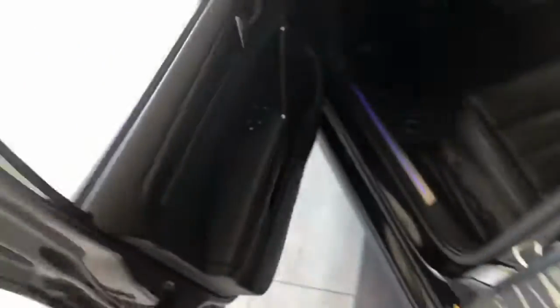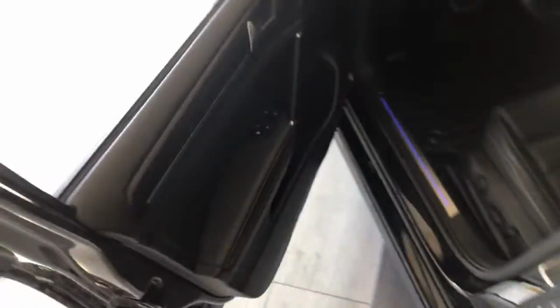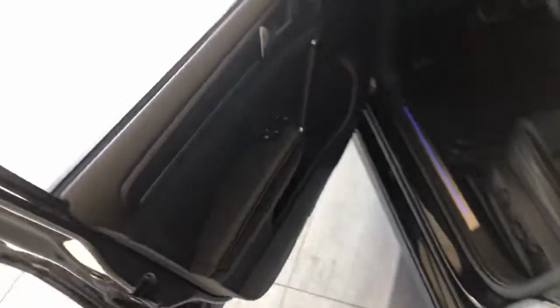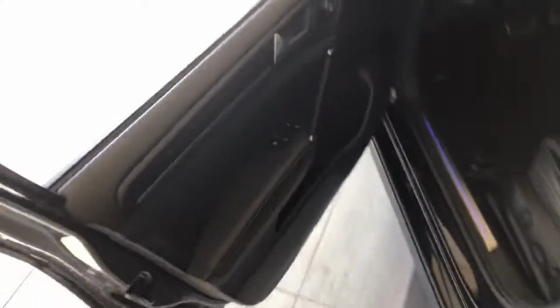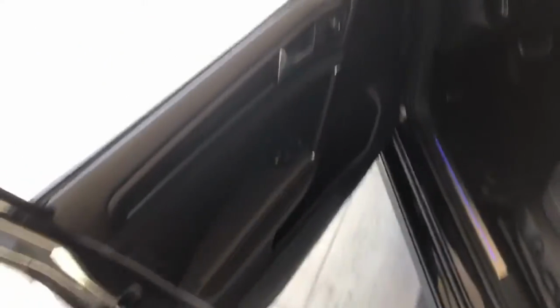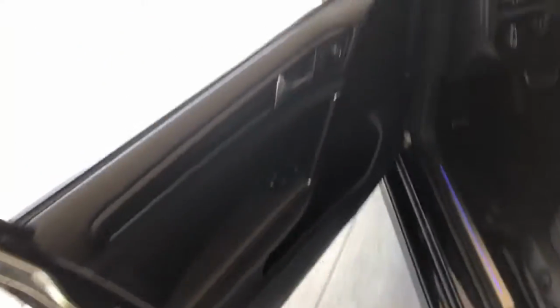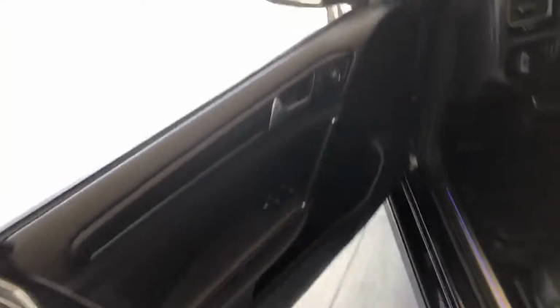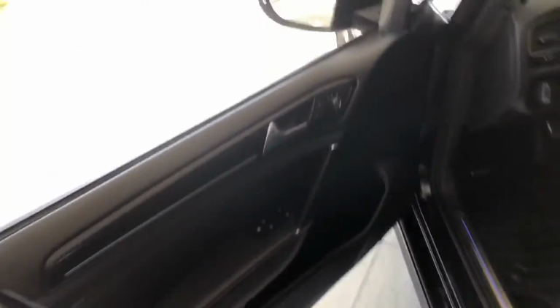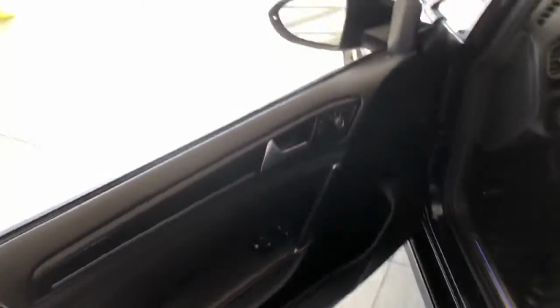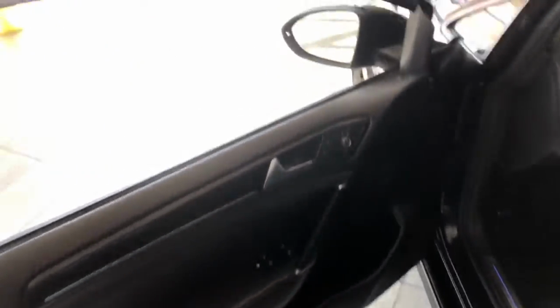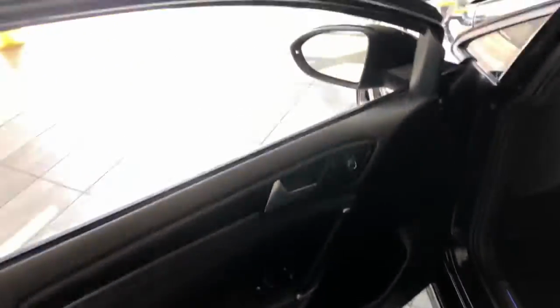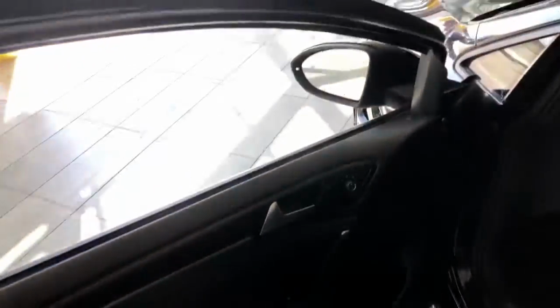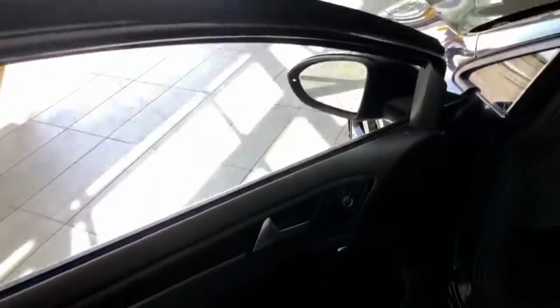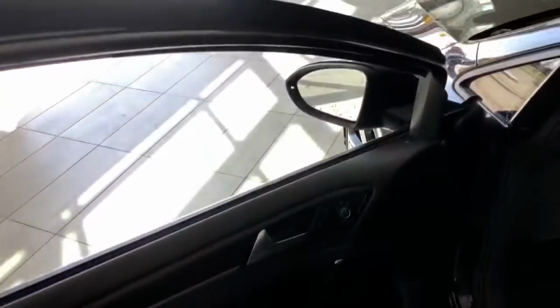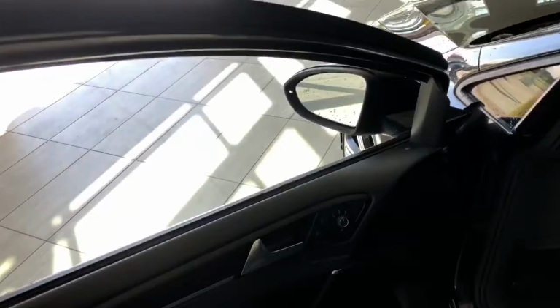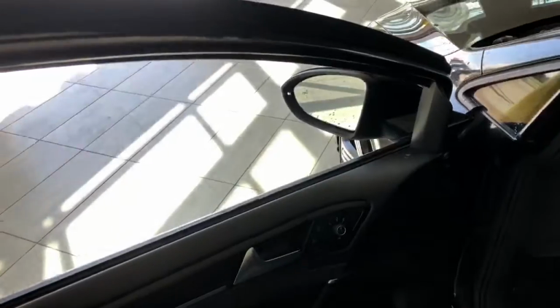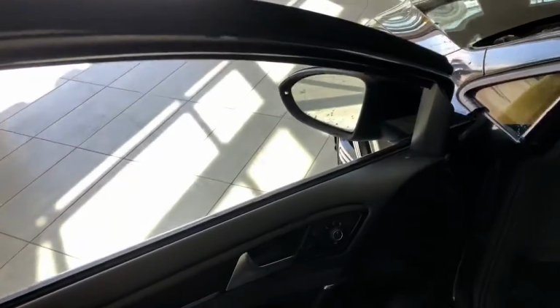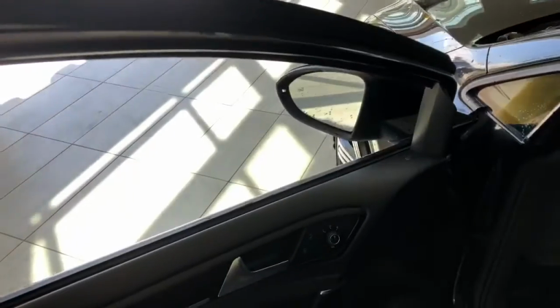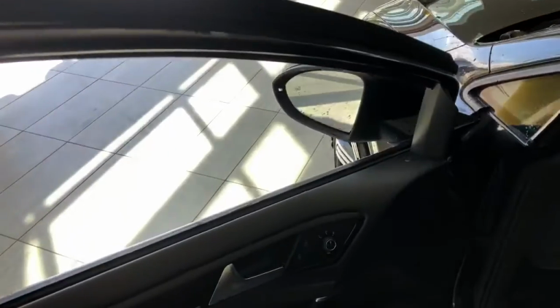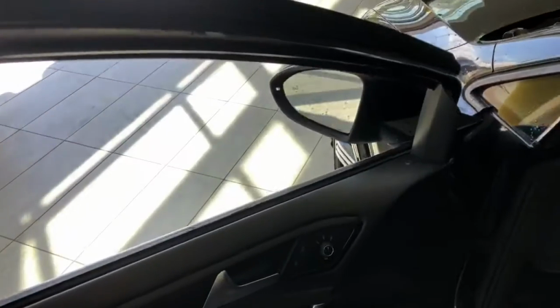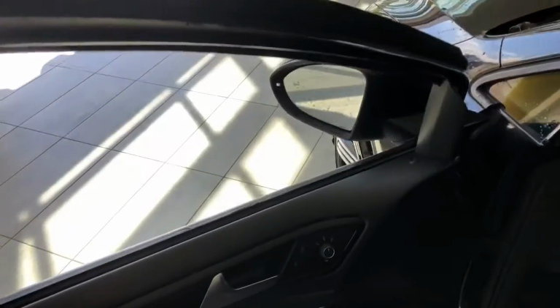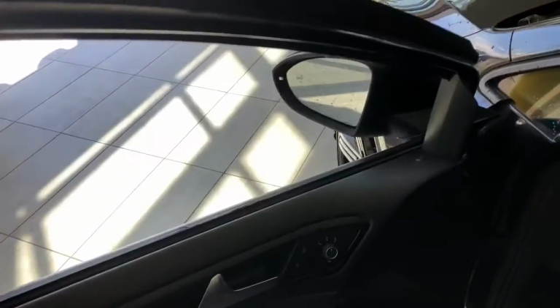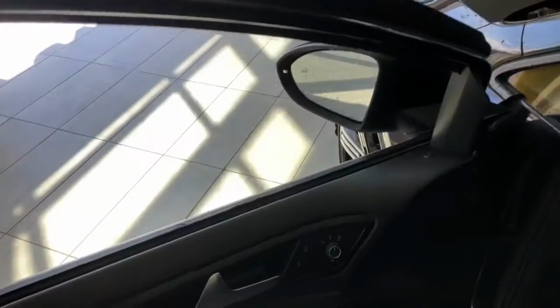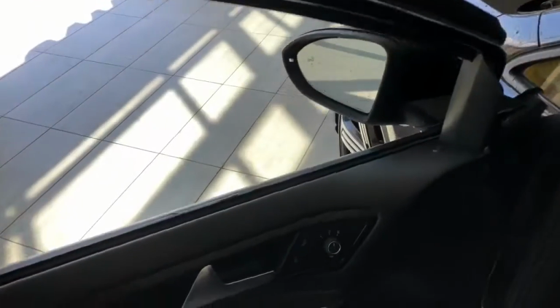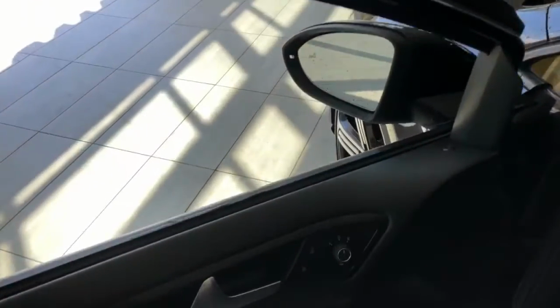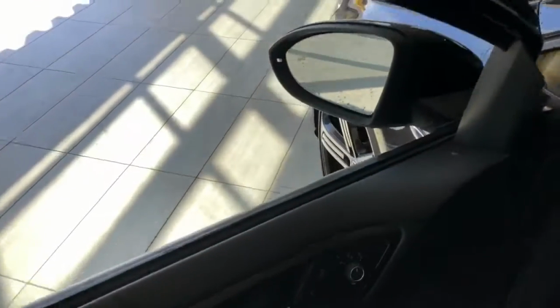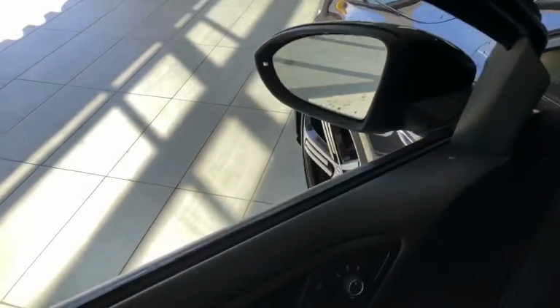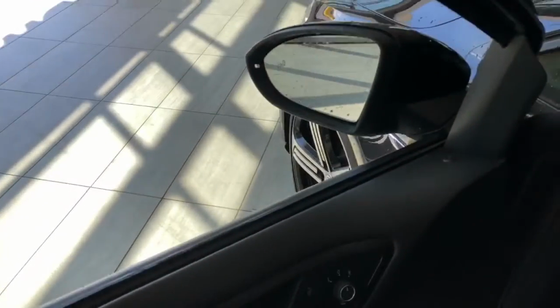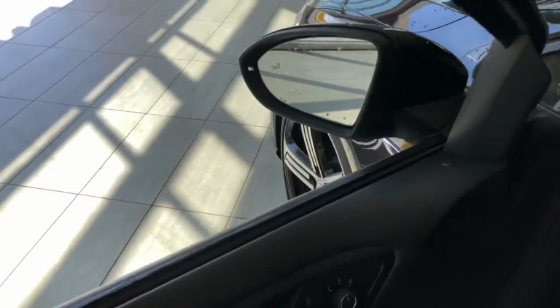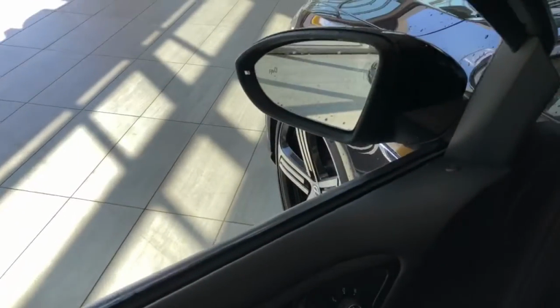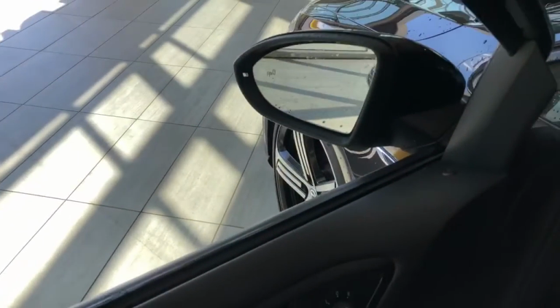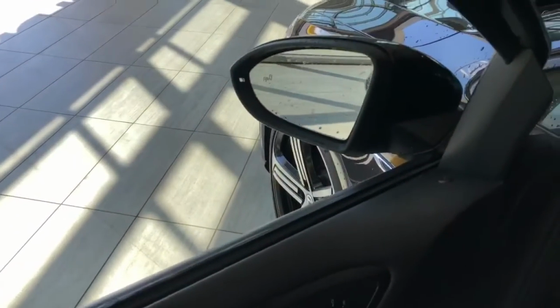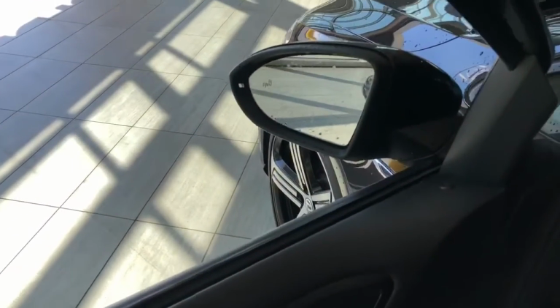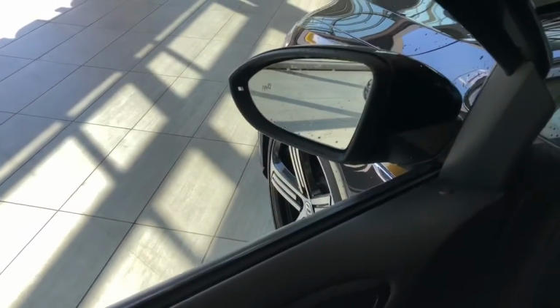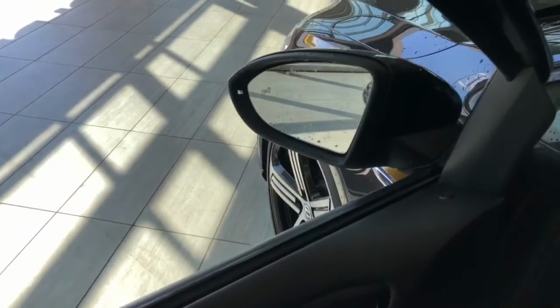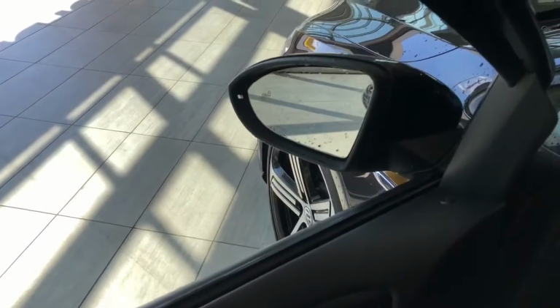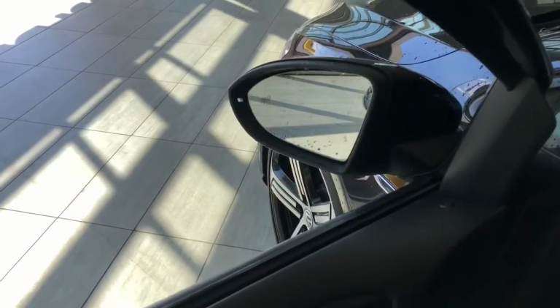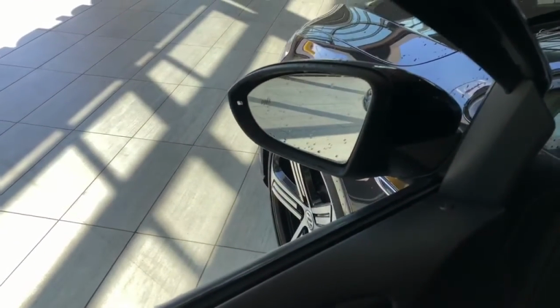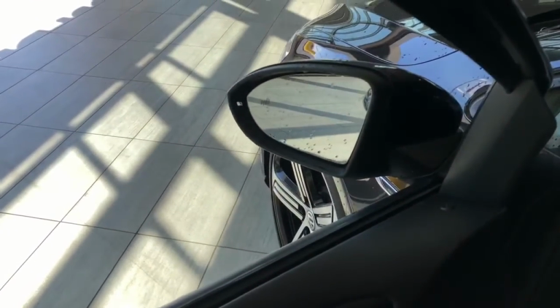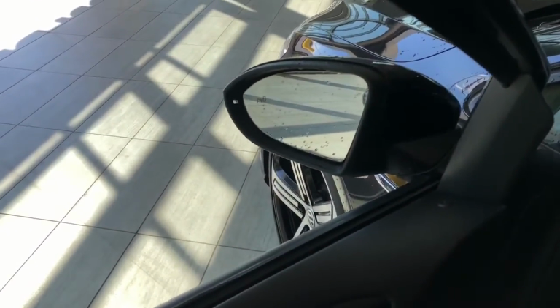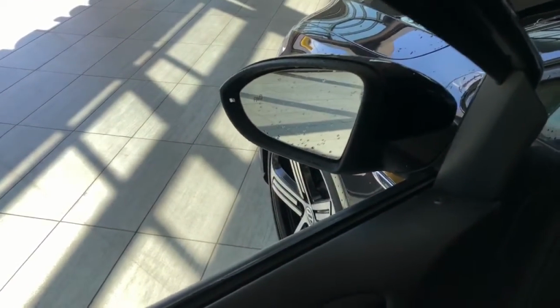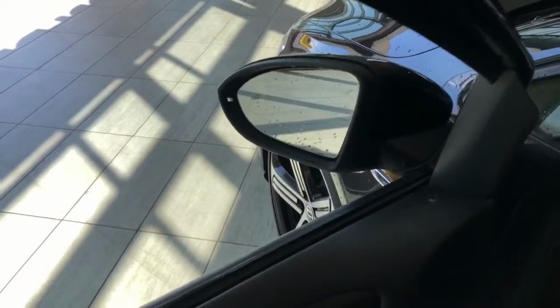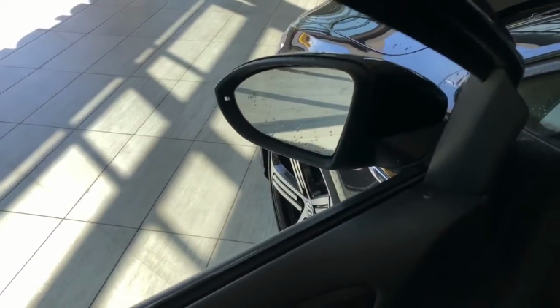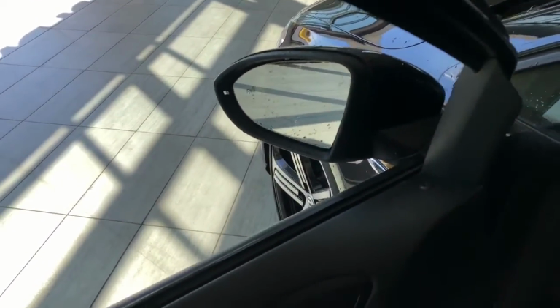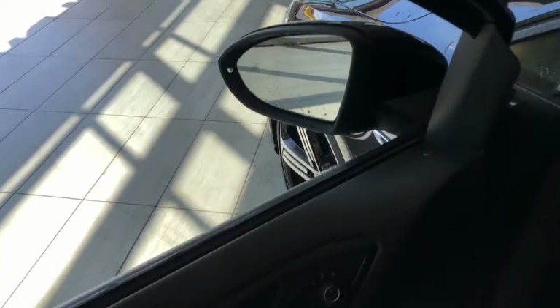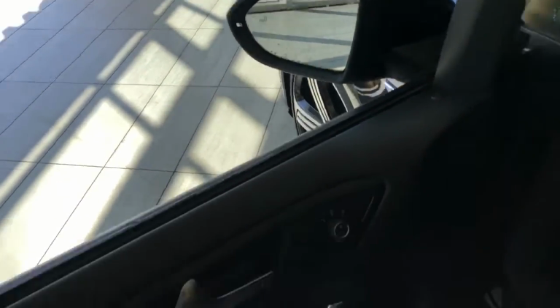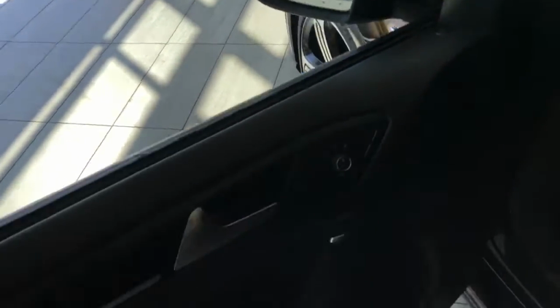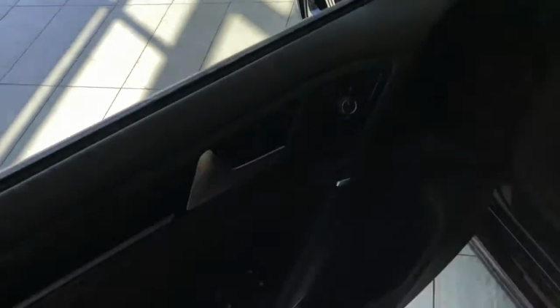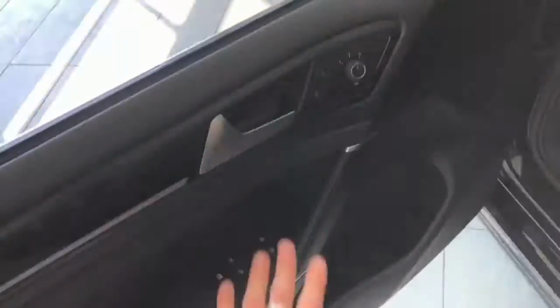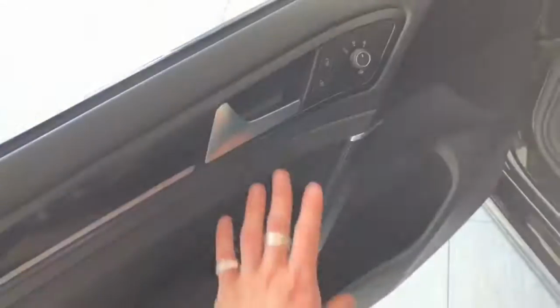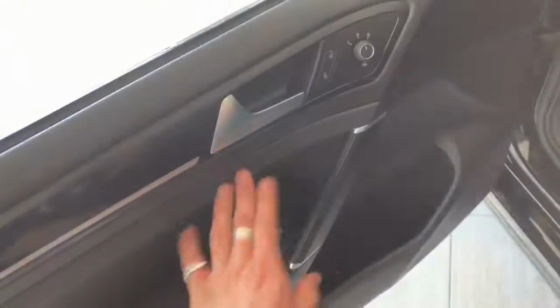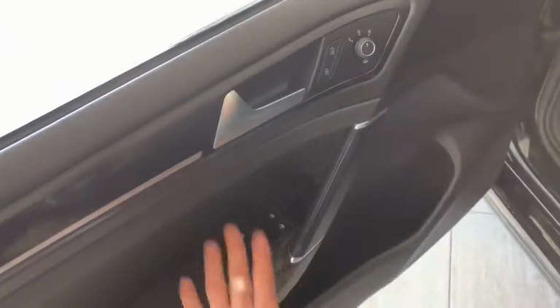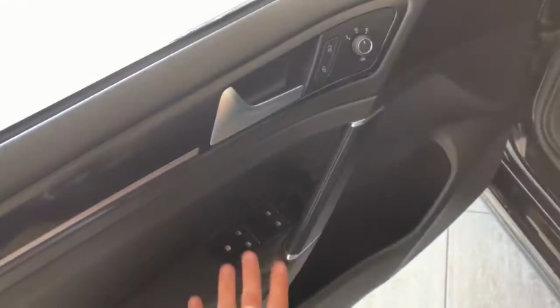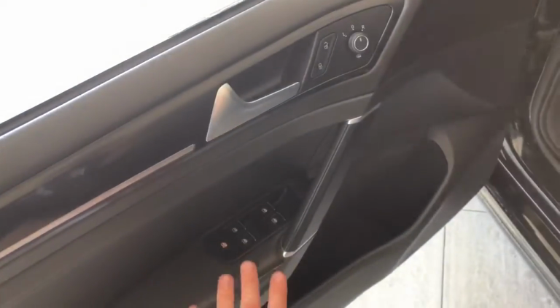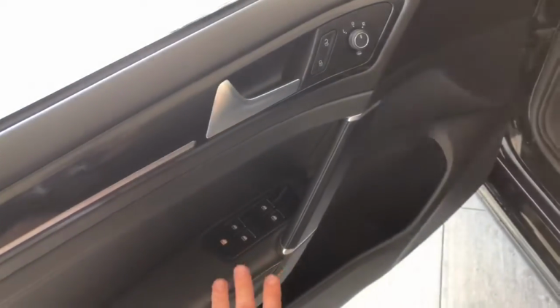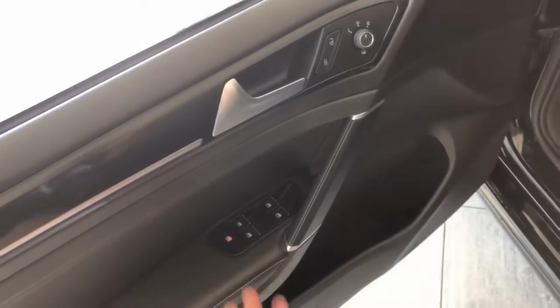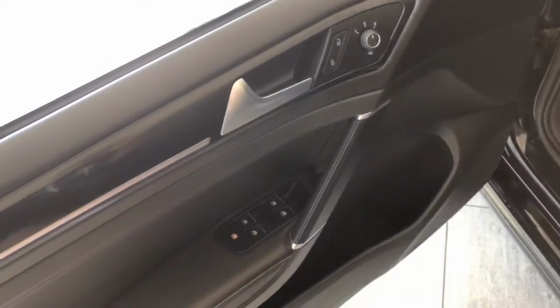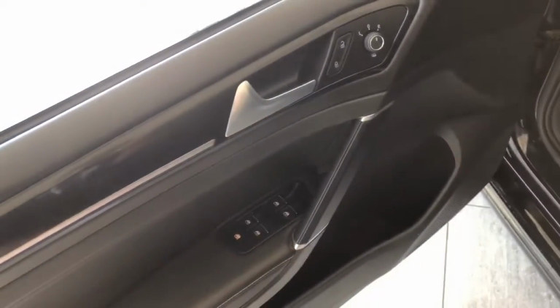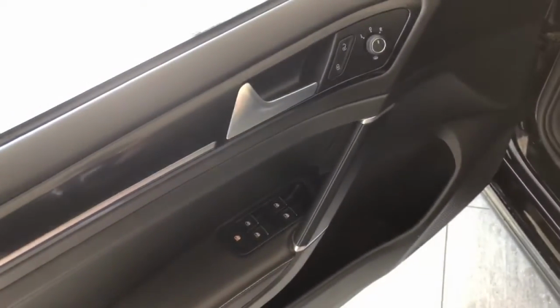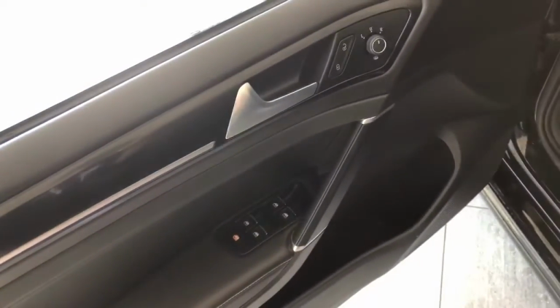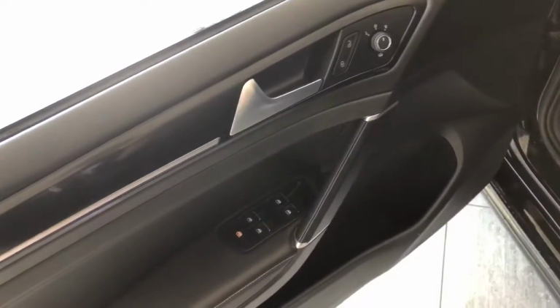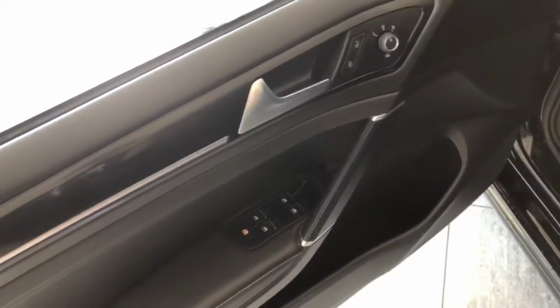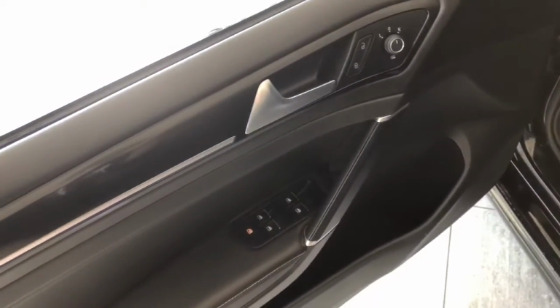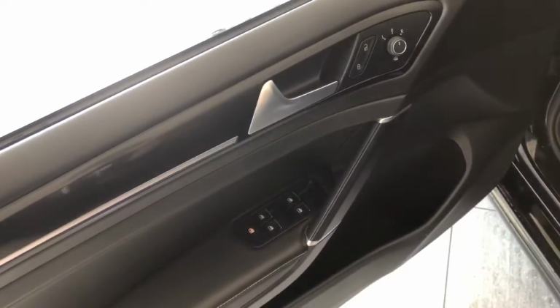You do have a blind spot monitoring system equipped in the side mirror, and on the door you have your power windows, locks, and mirrors.